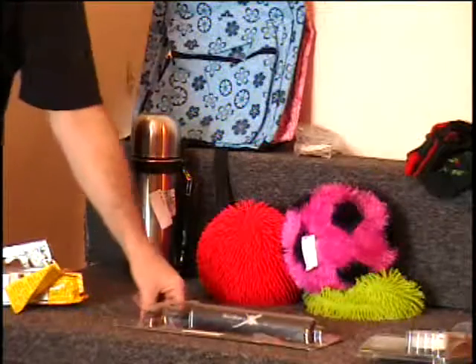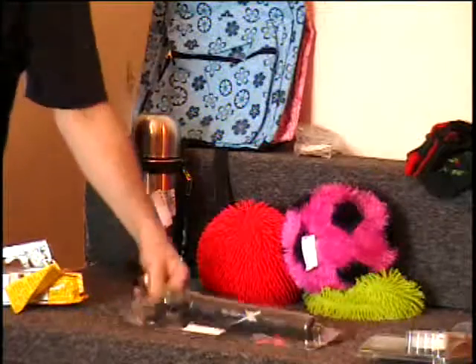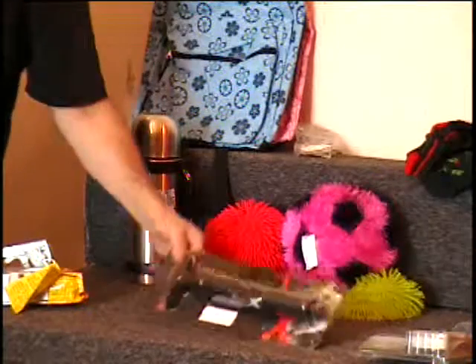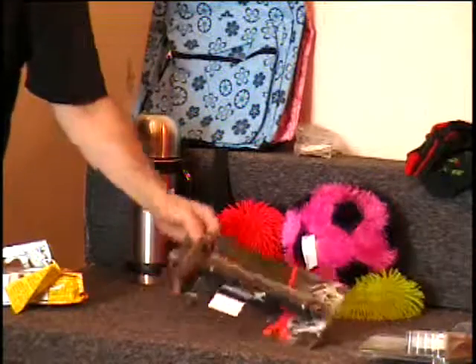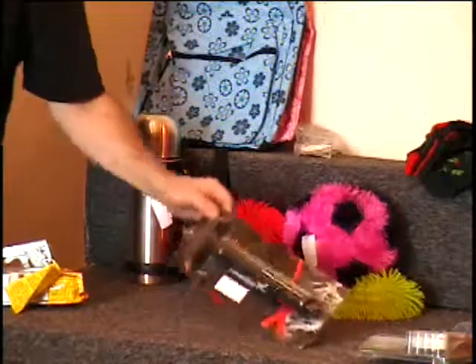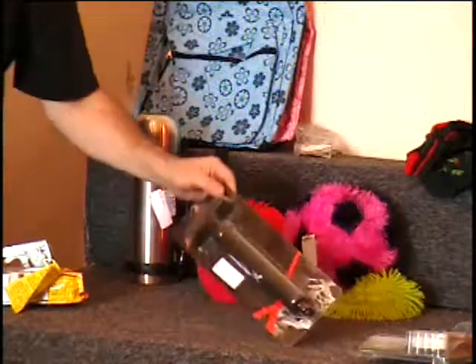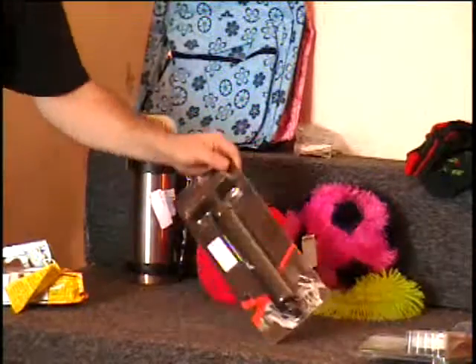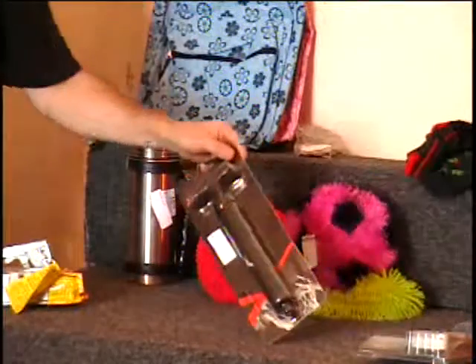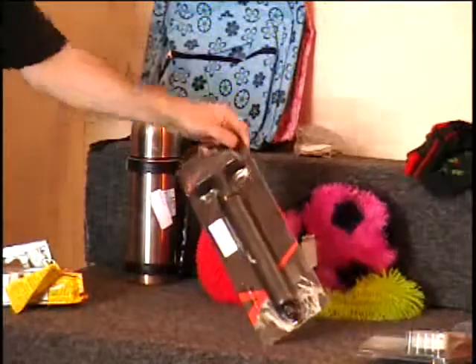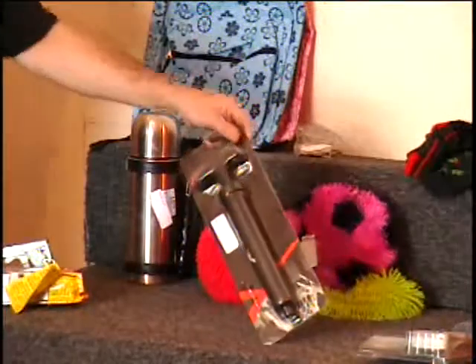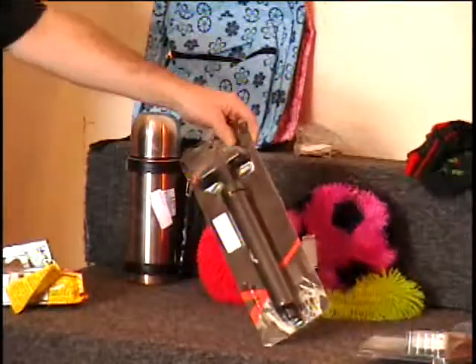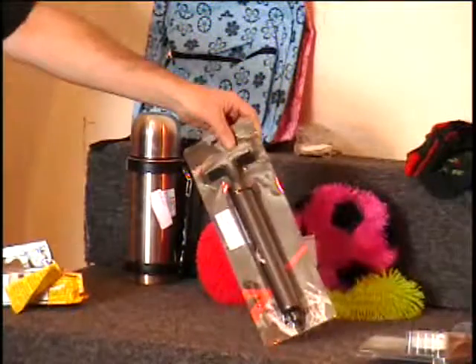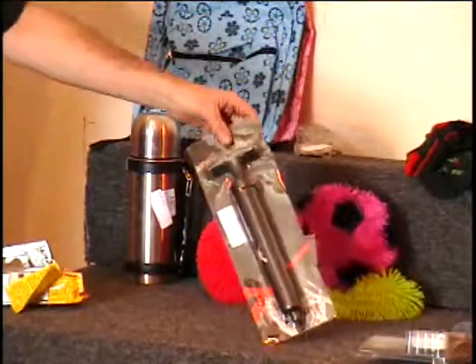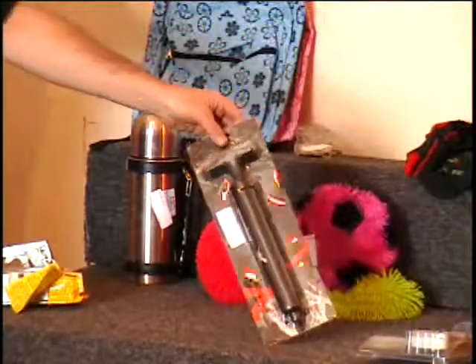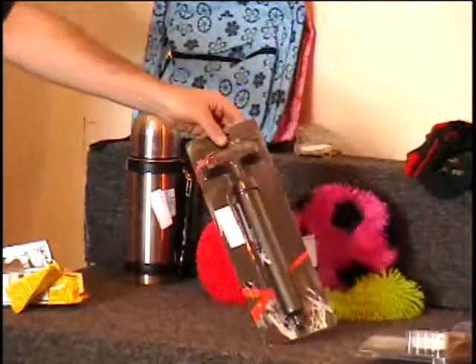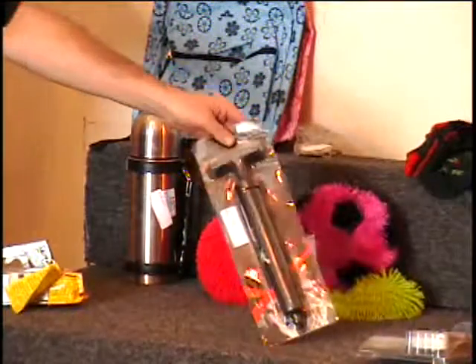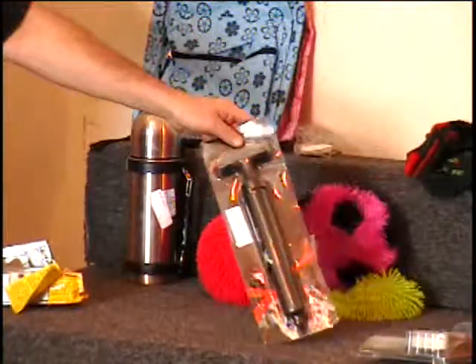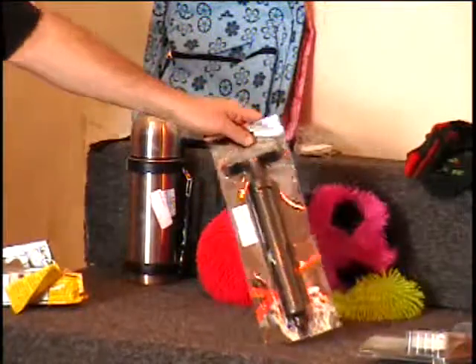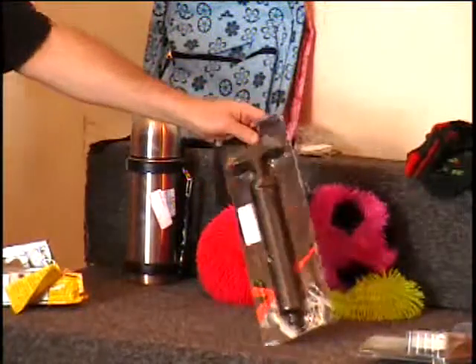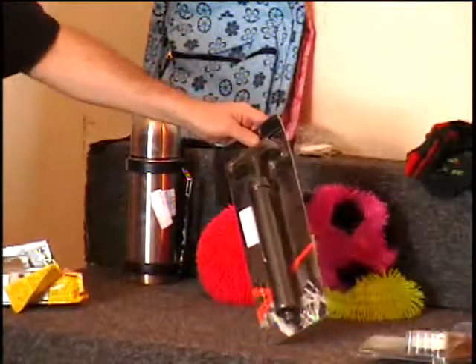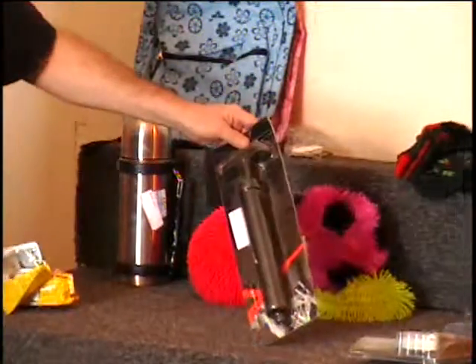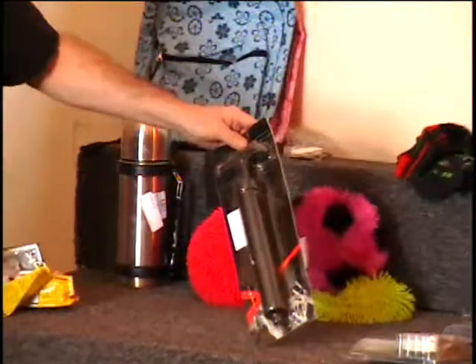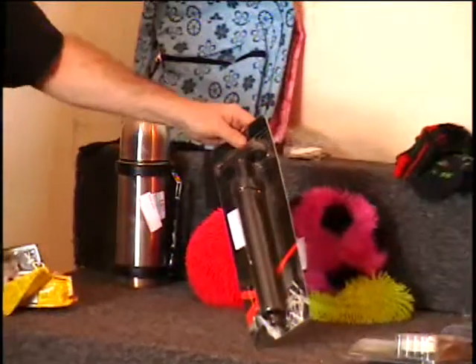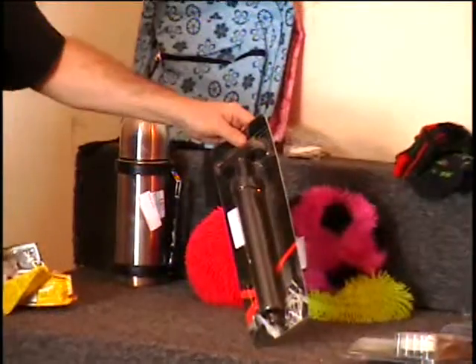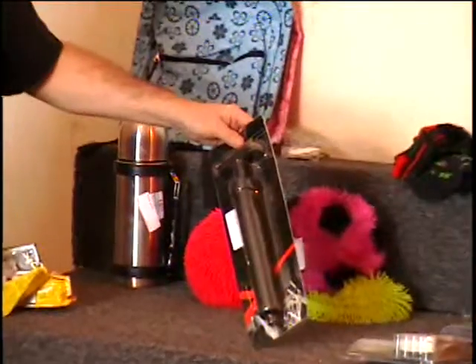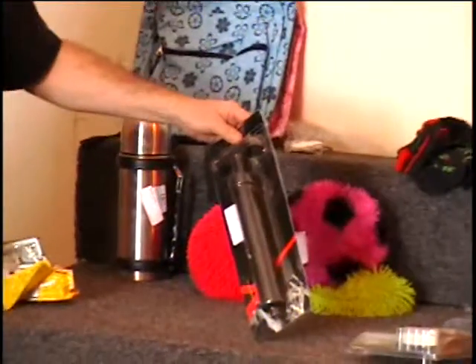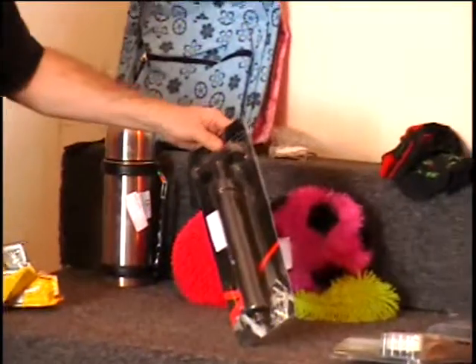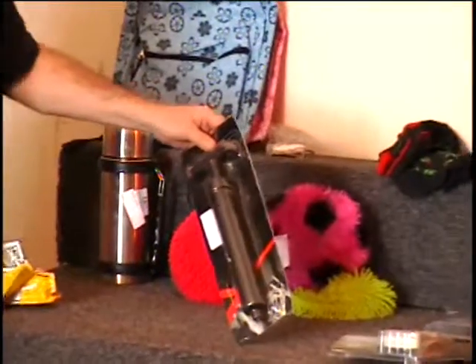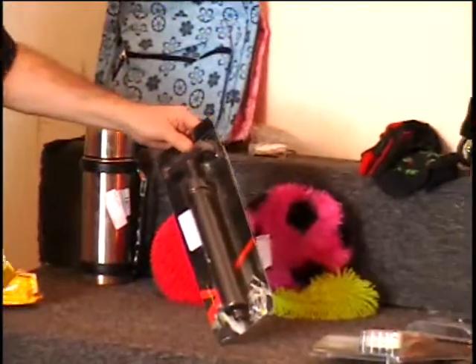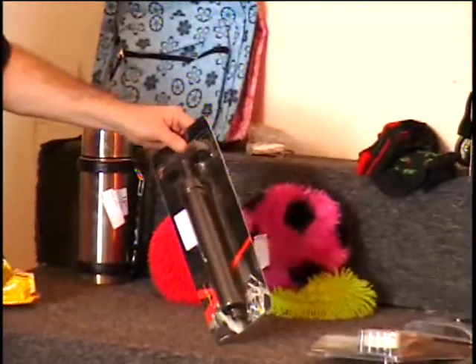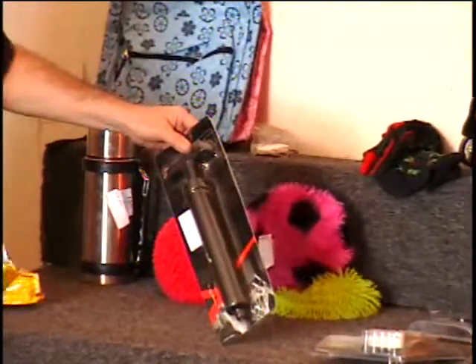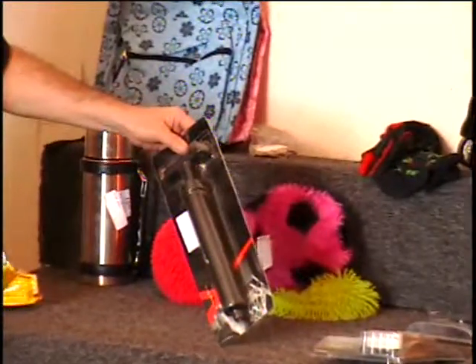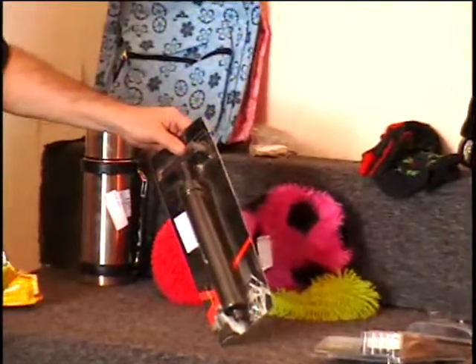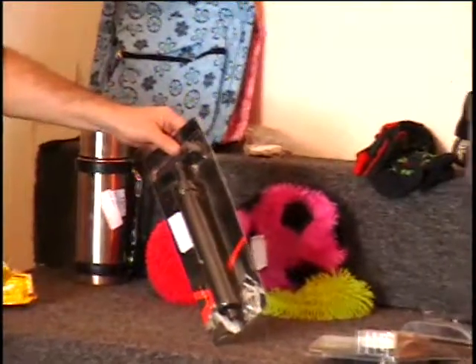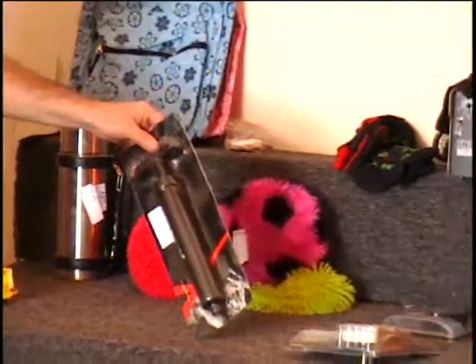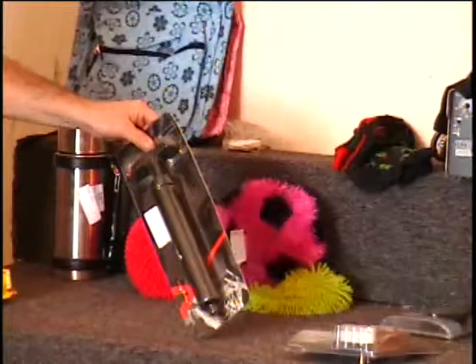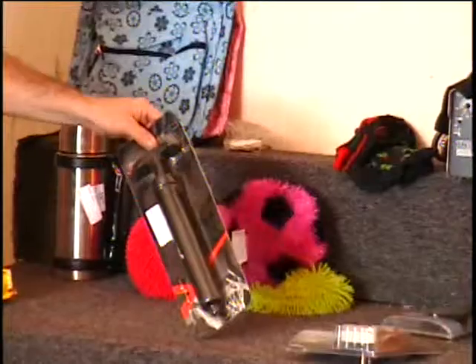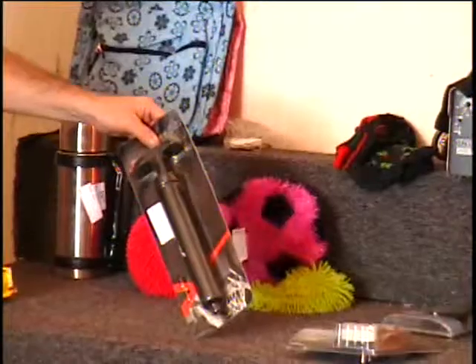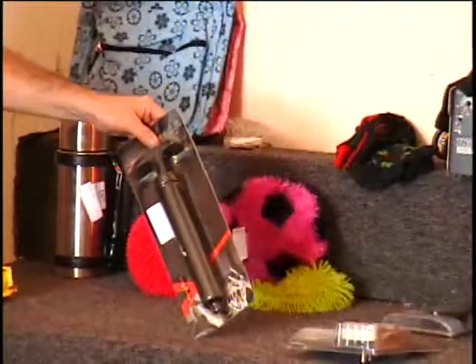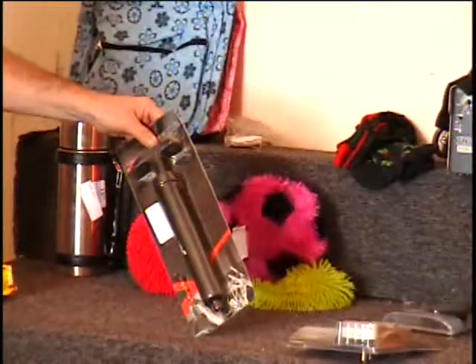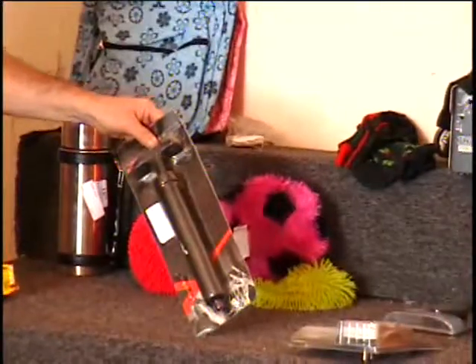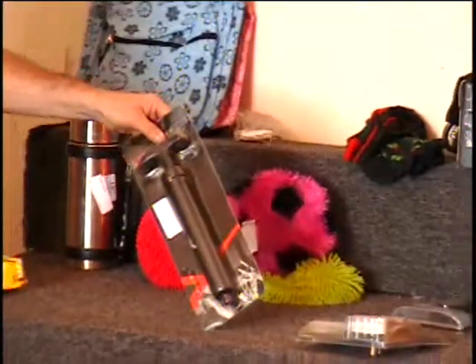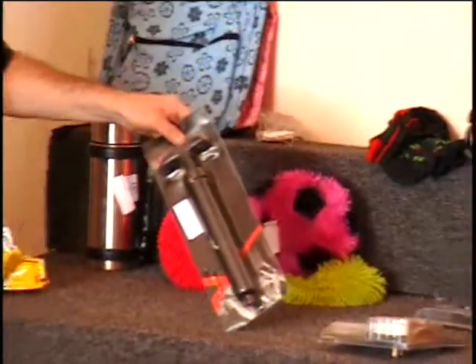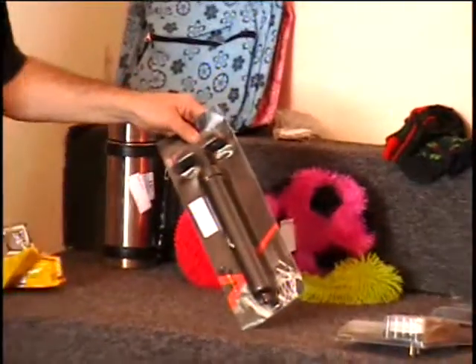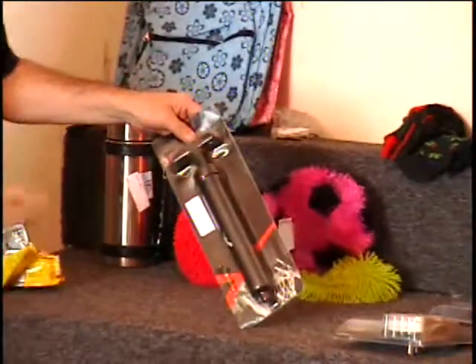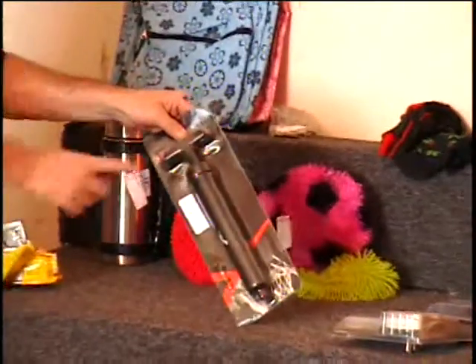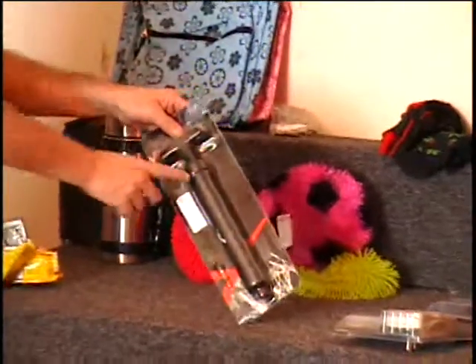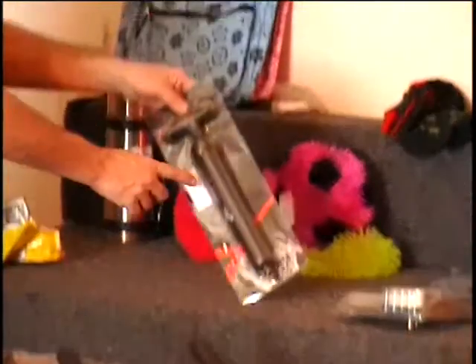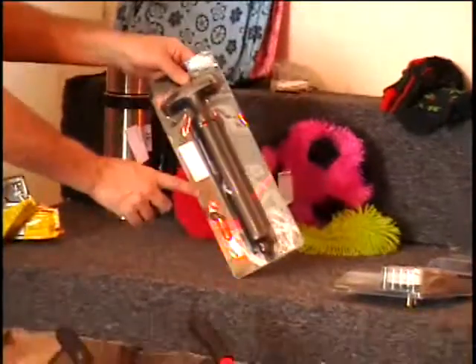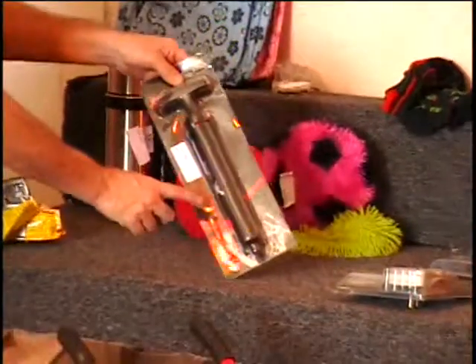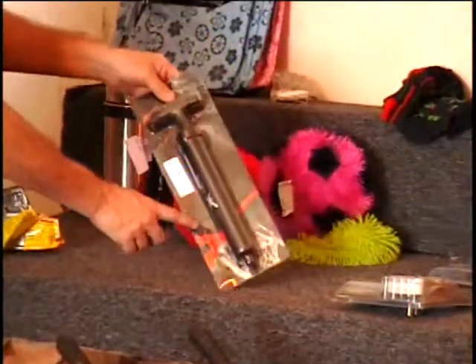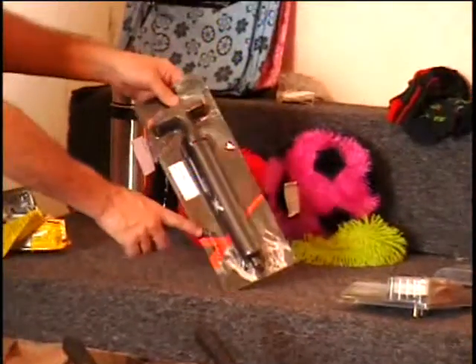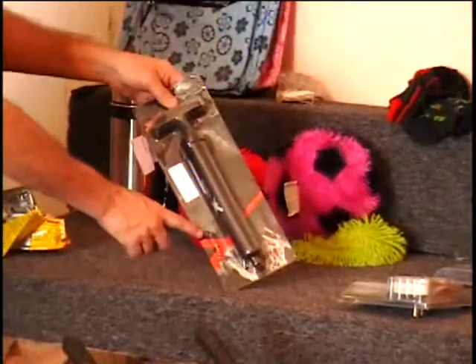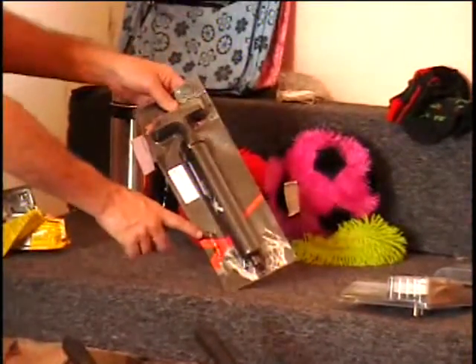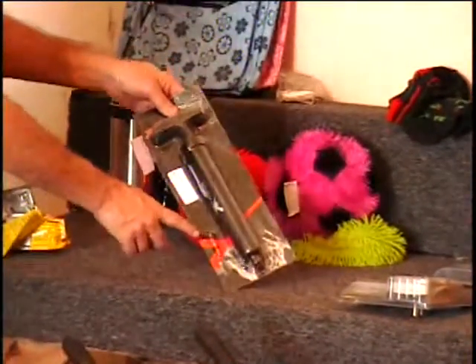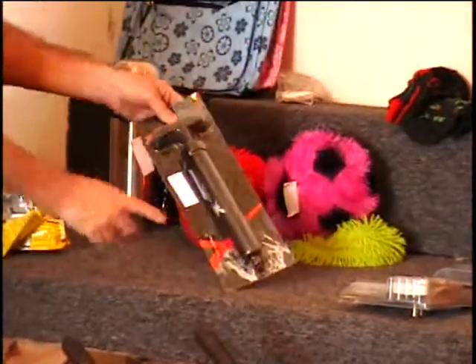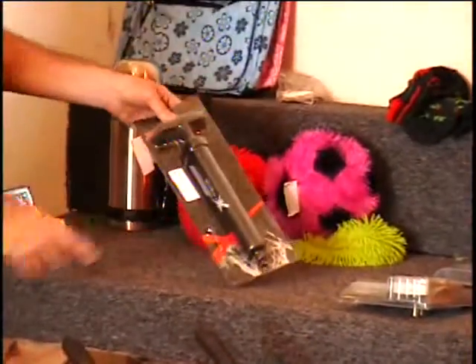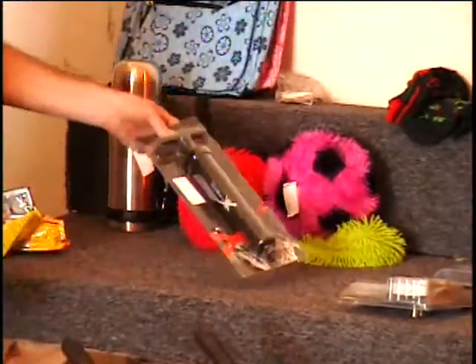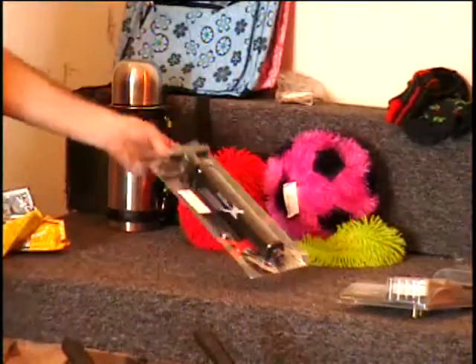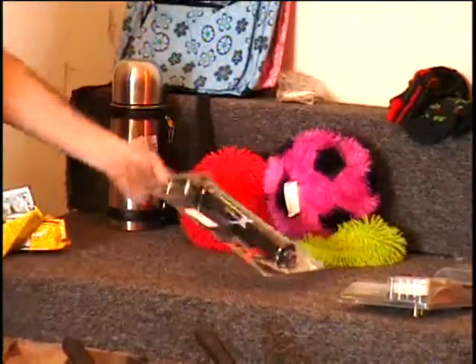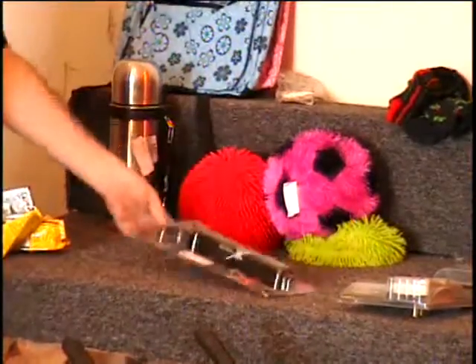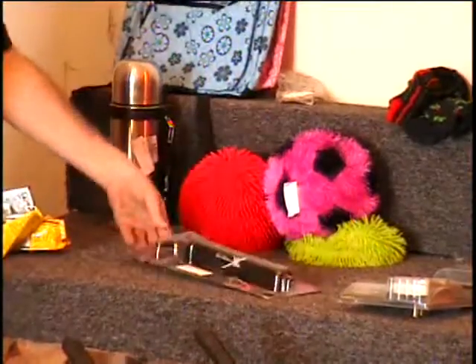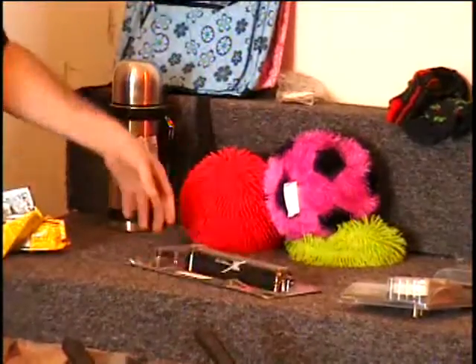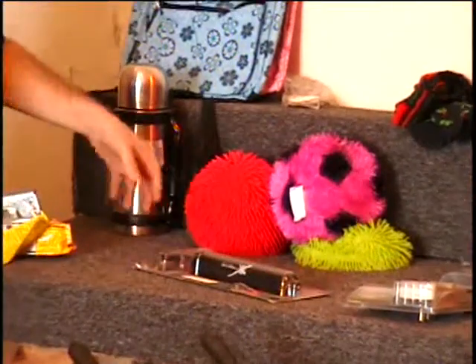You might need an air pump to go with those balls. This is a hand pump that sold for $5, but I don't have a needle with it.